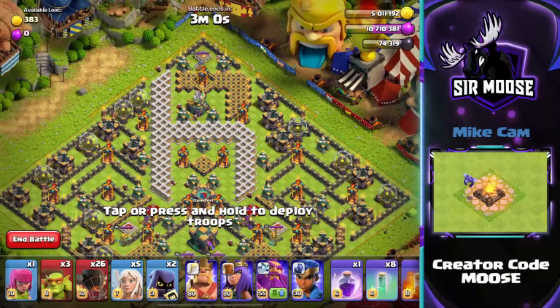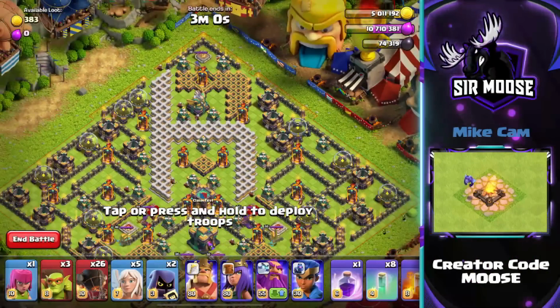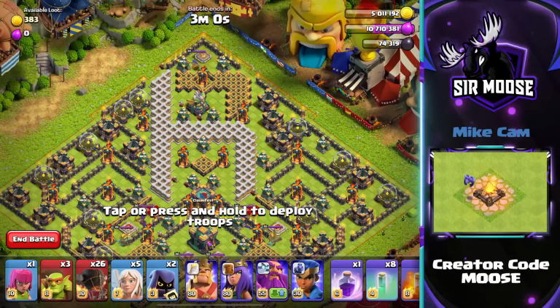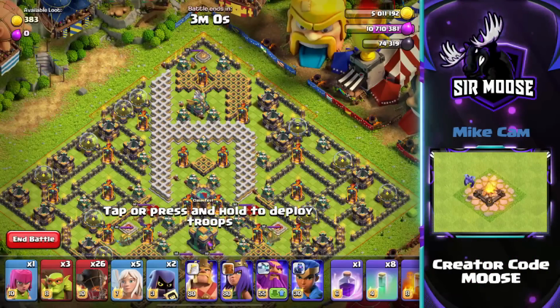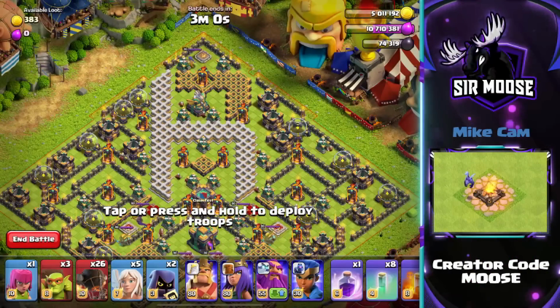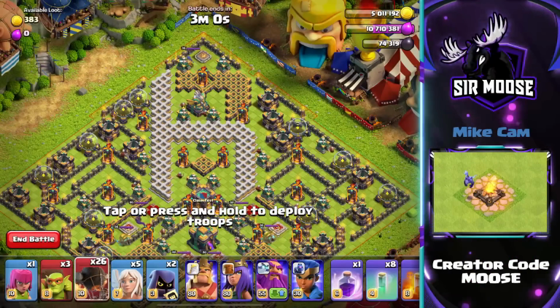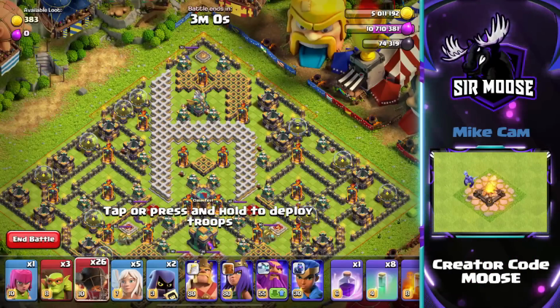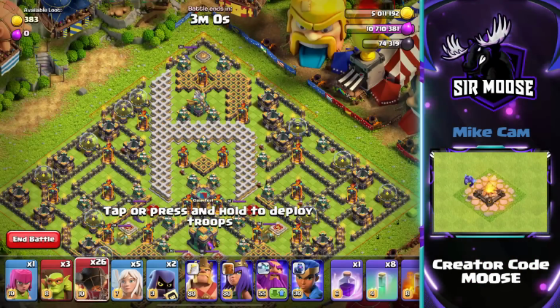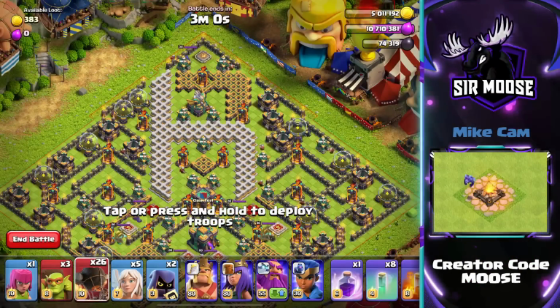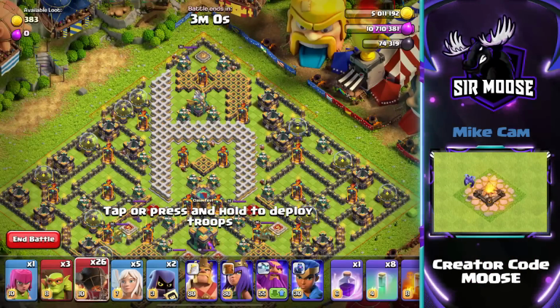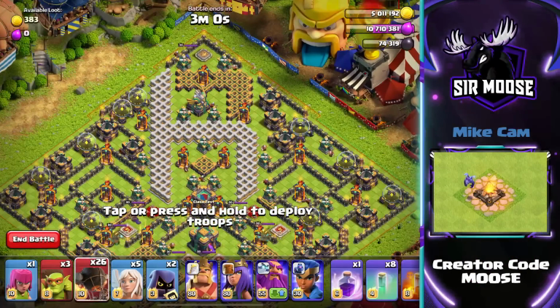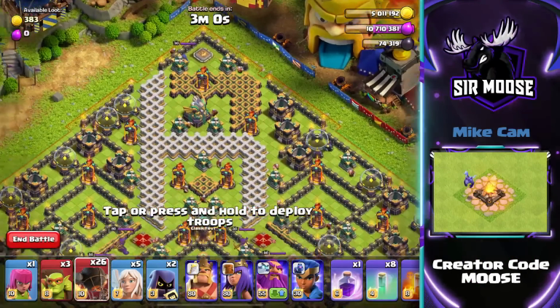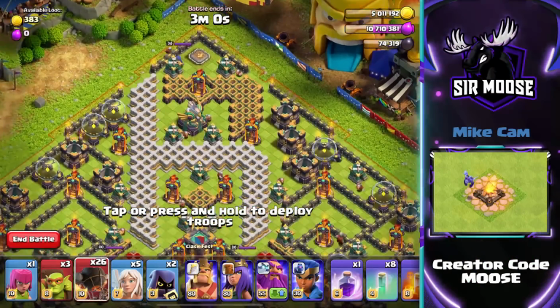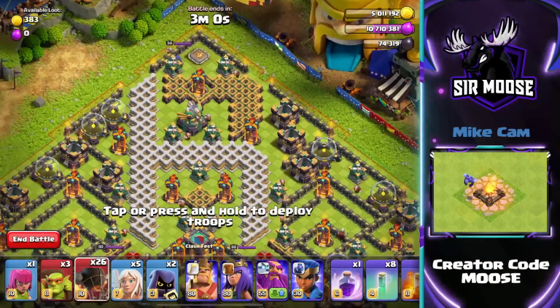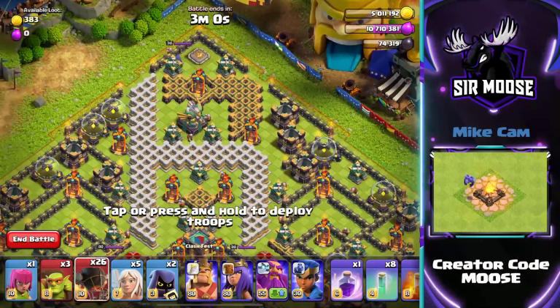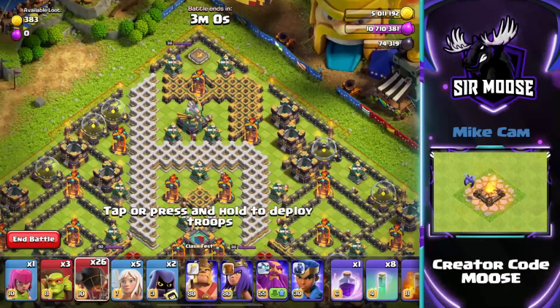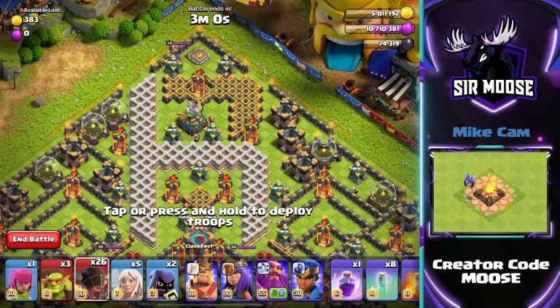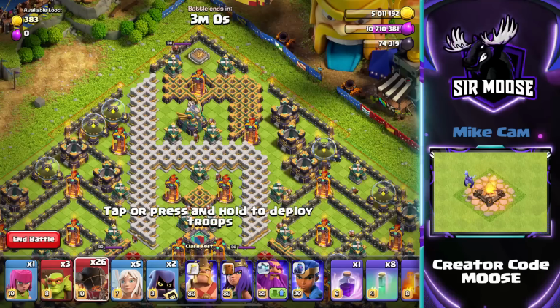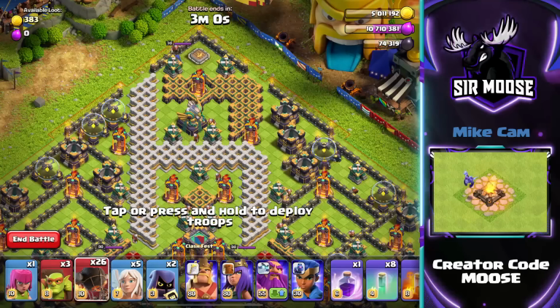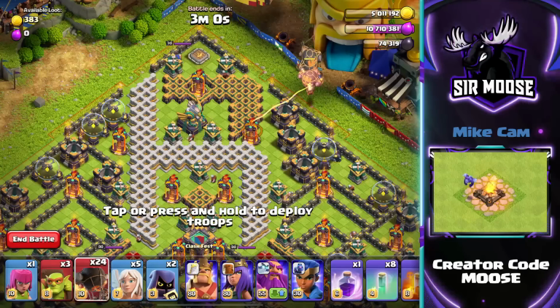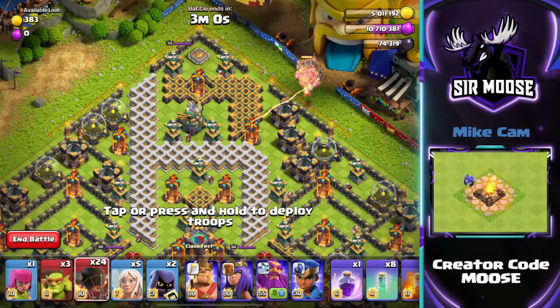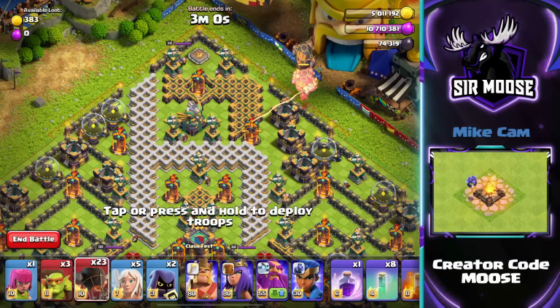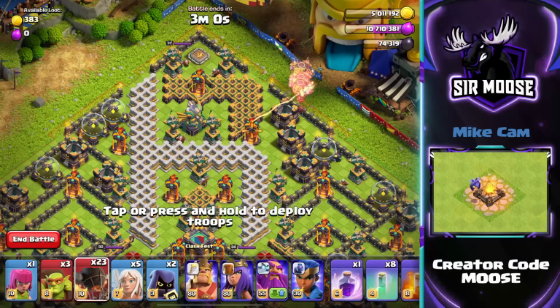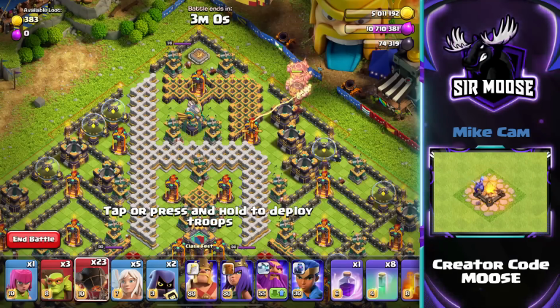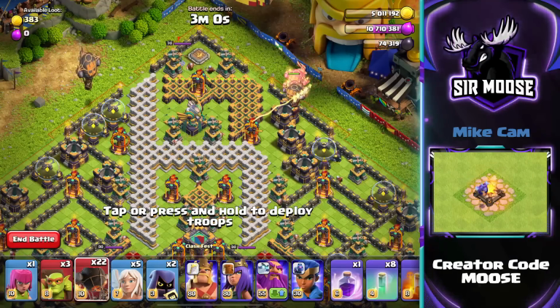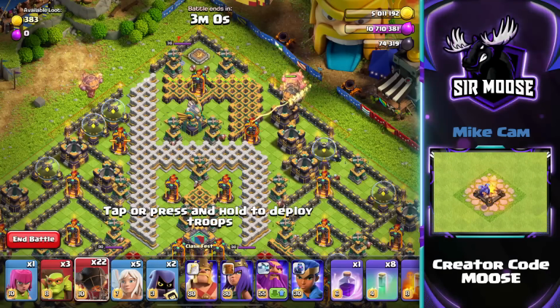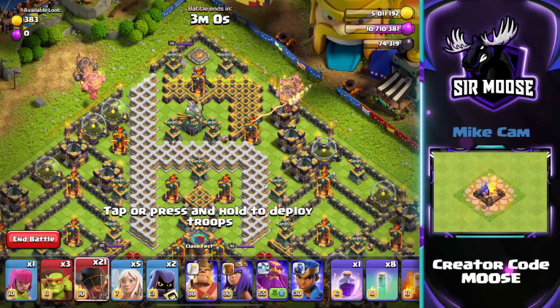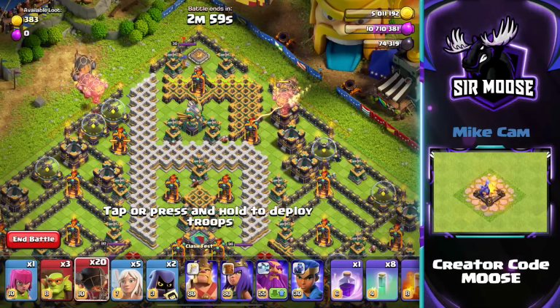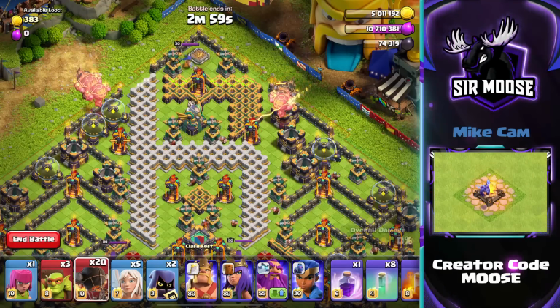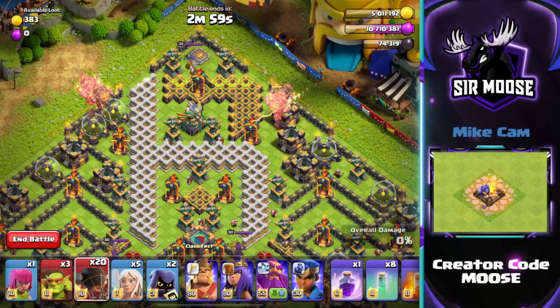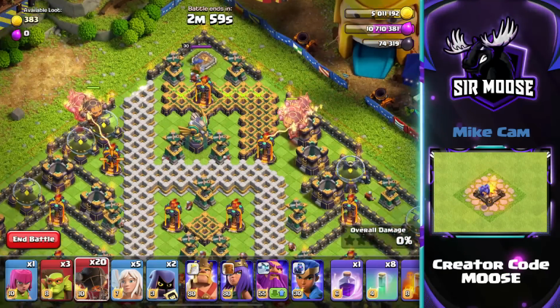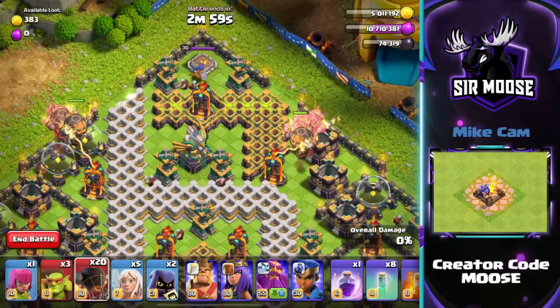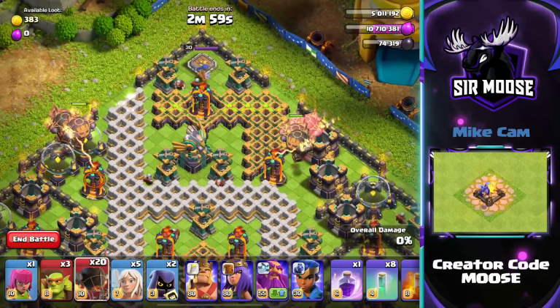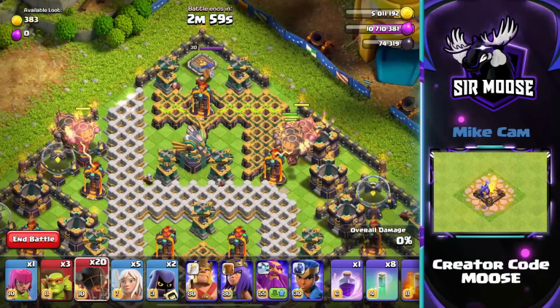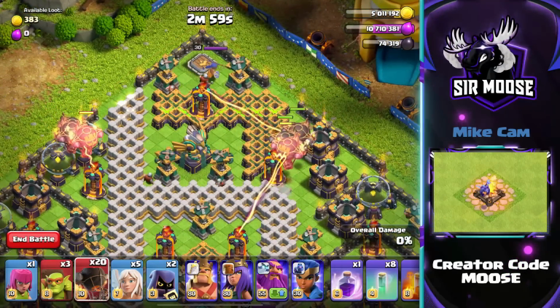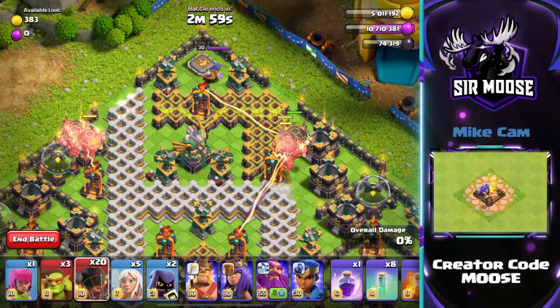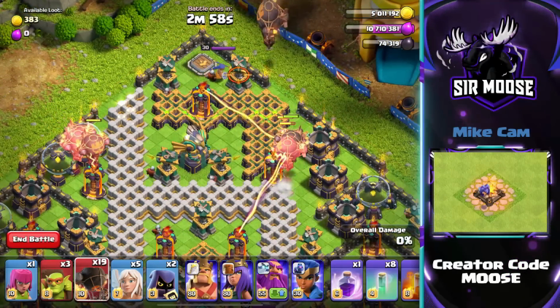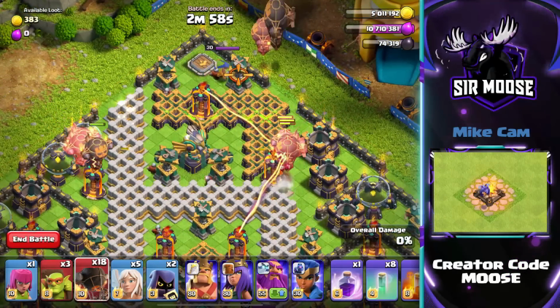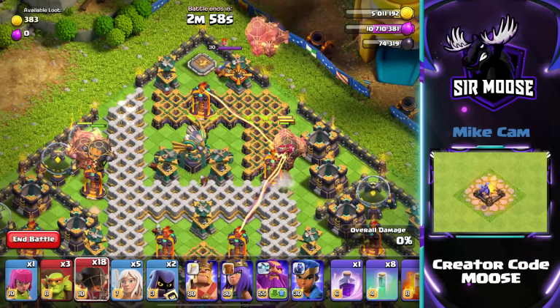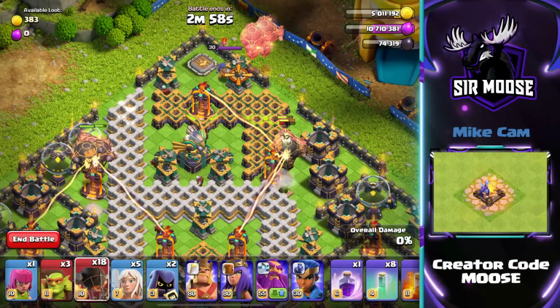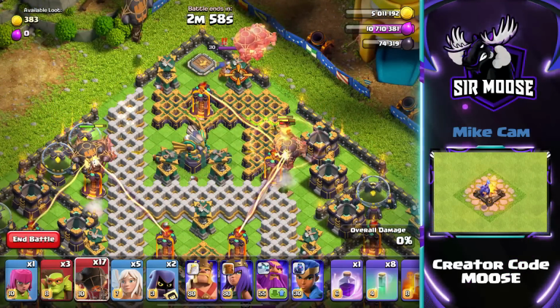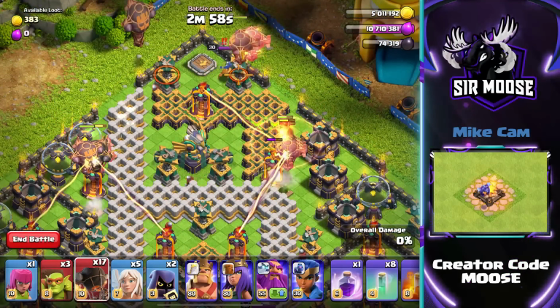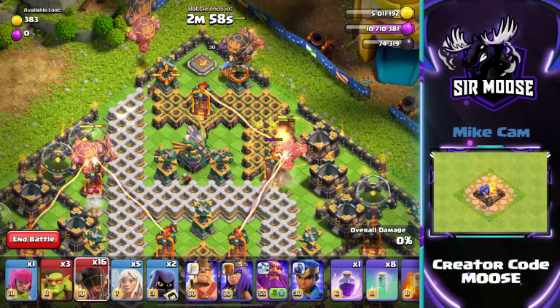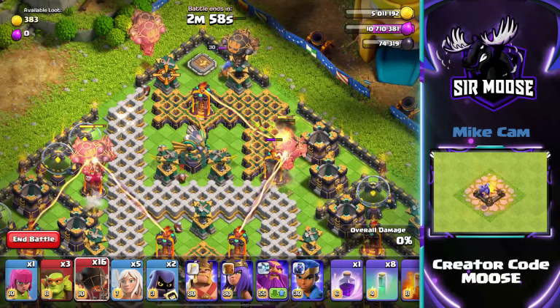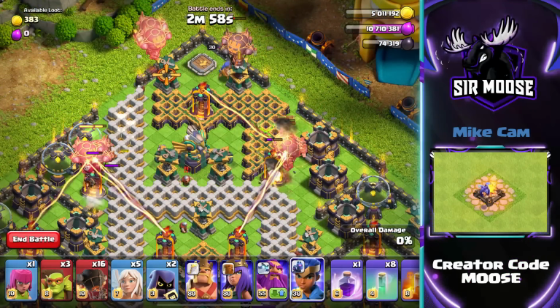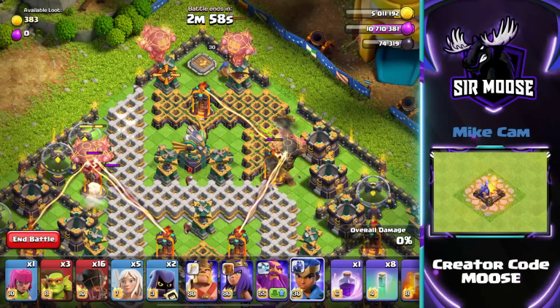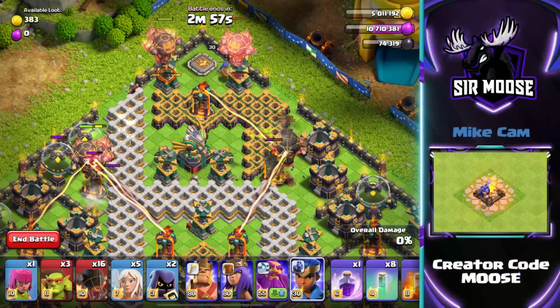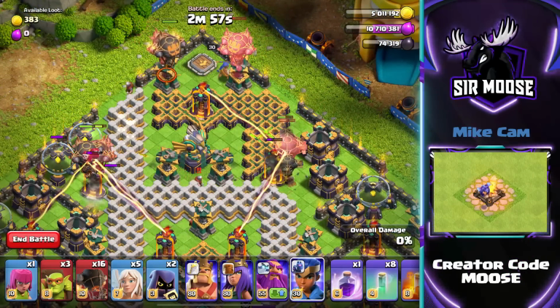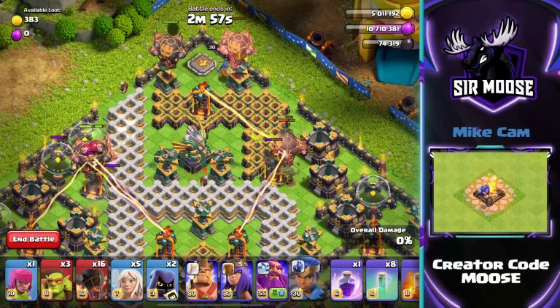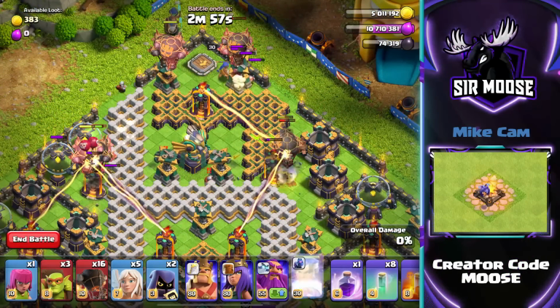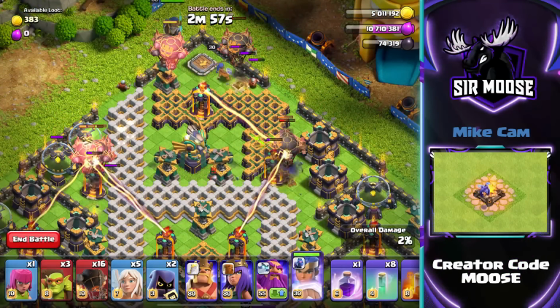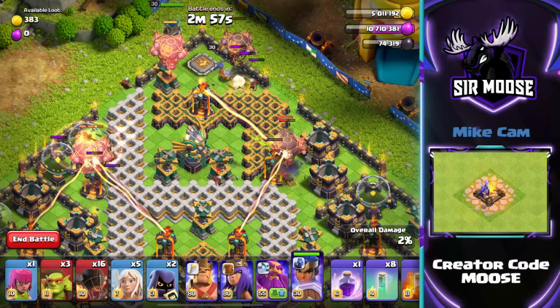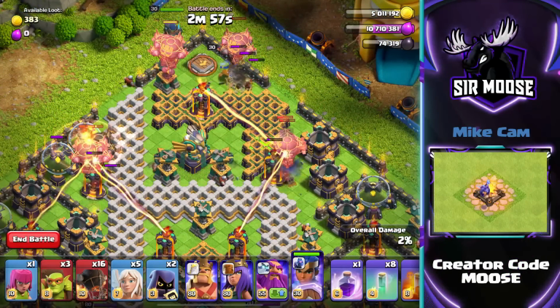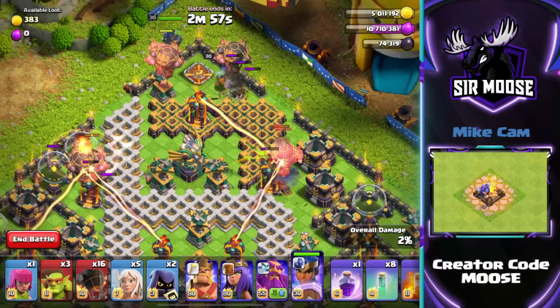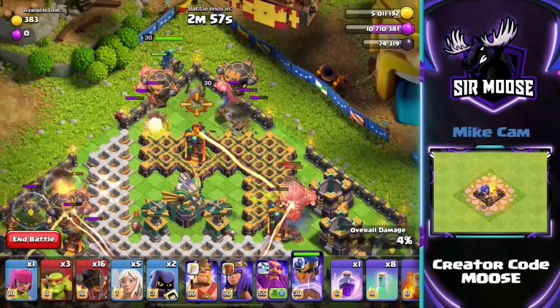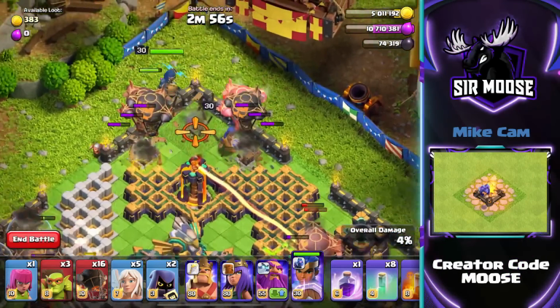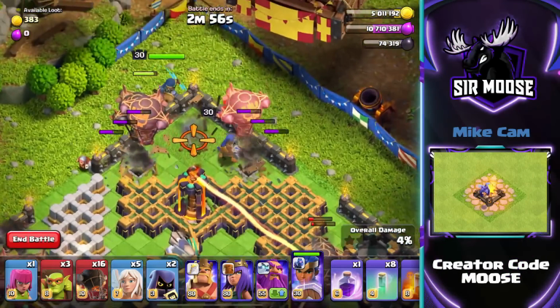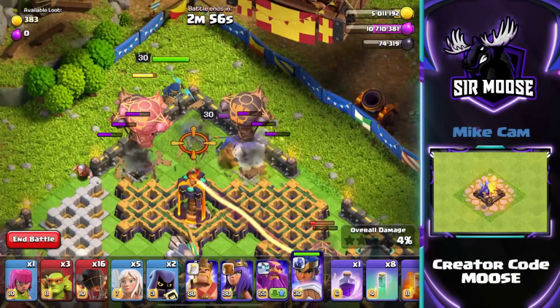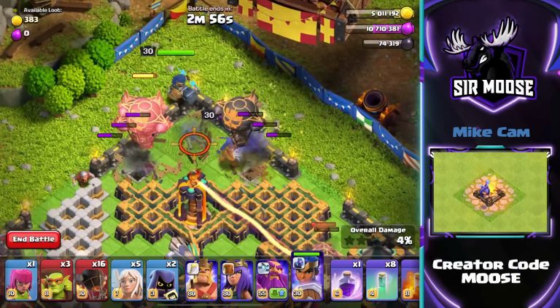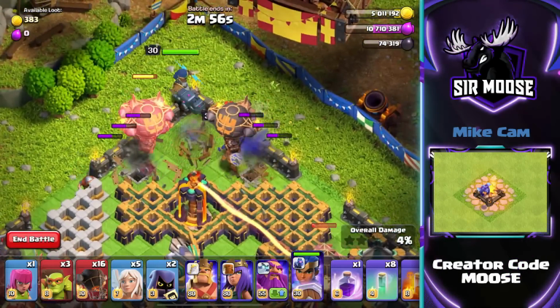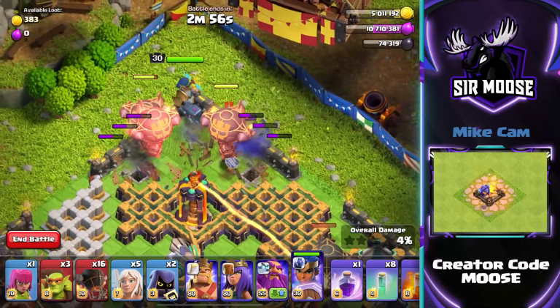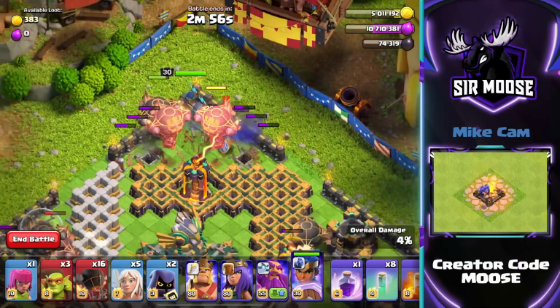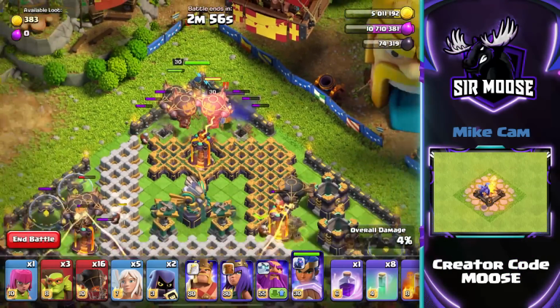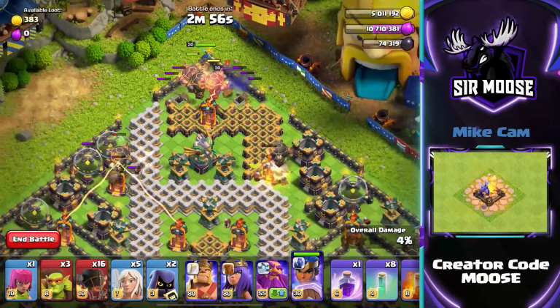First of all, 3 rocket balloons on the right and on the left to take out those single target infernos. Then at the very top, 2 on the right and 2 on the left to take out those builder huts.